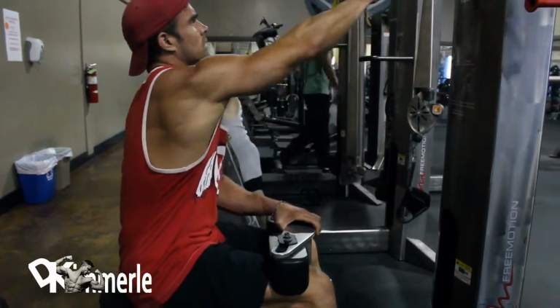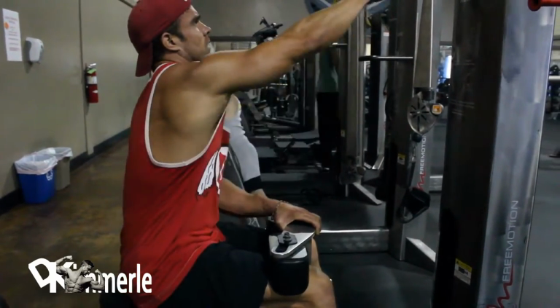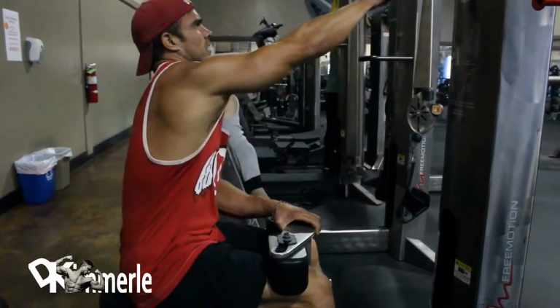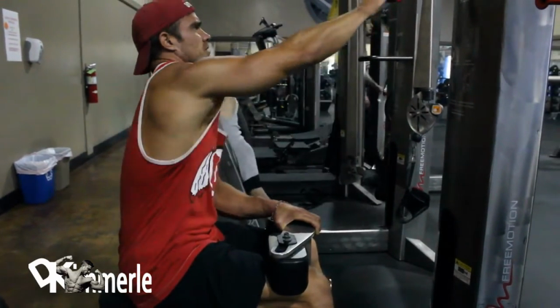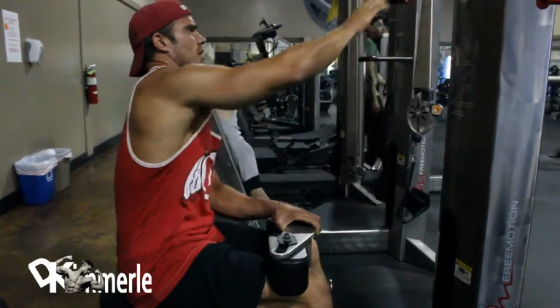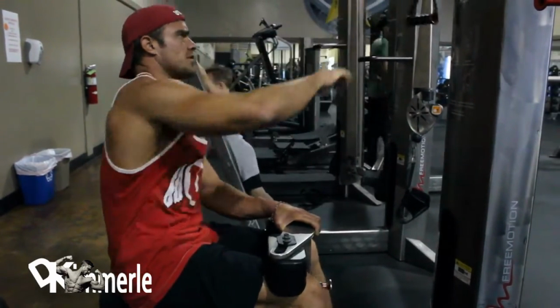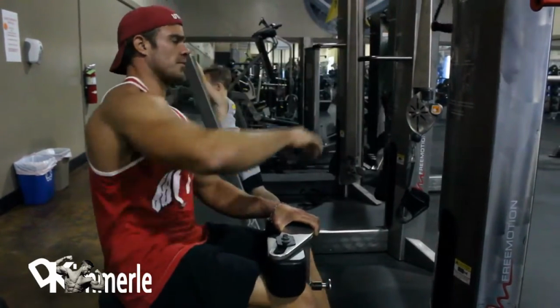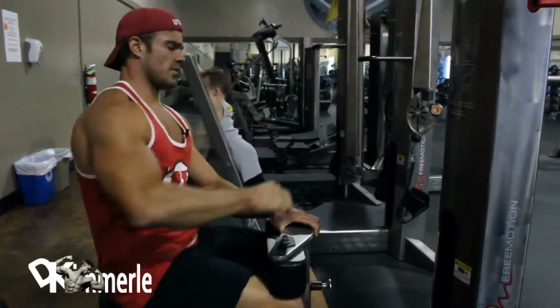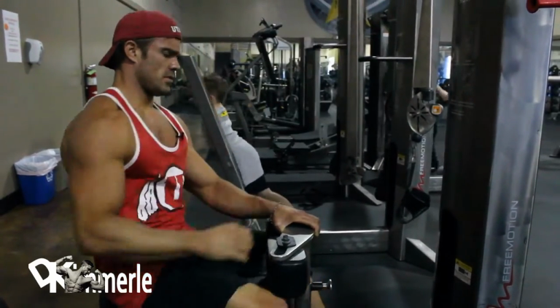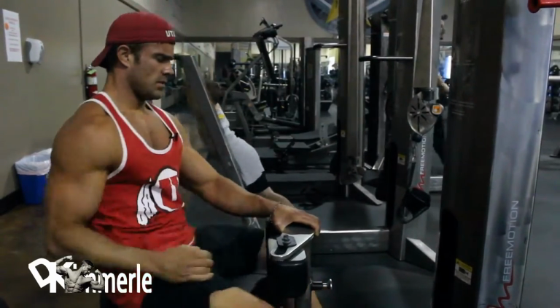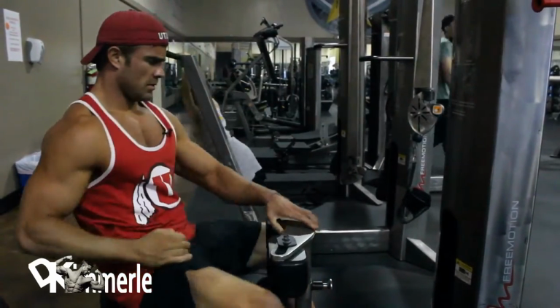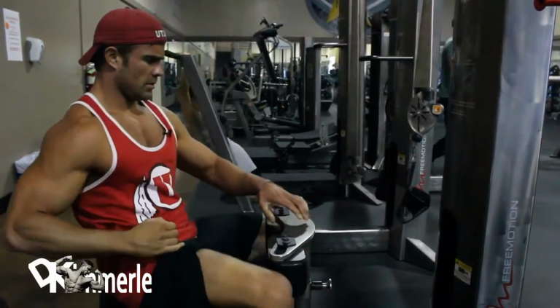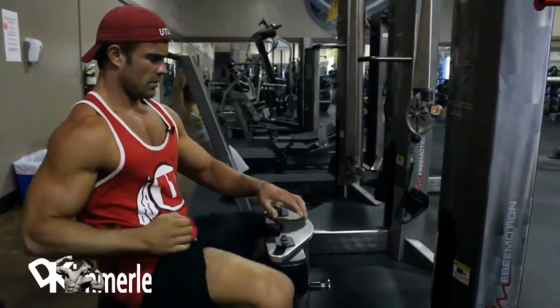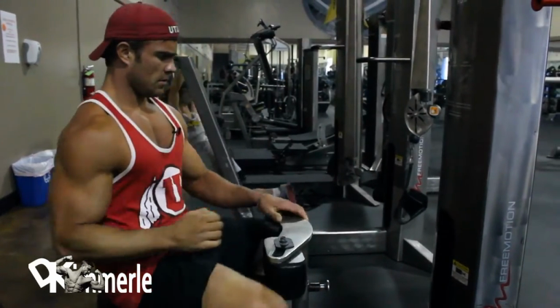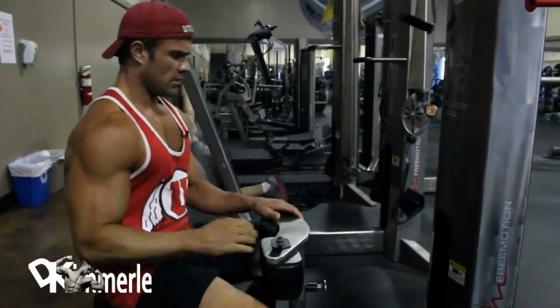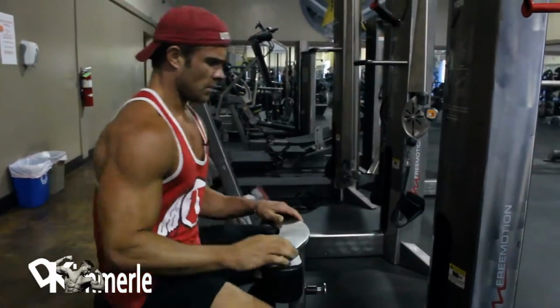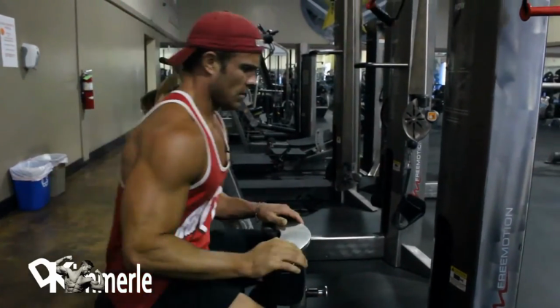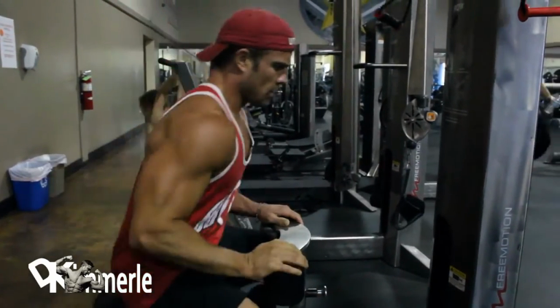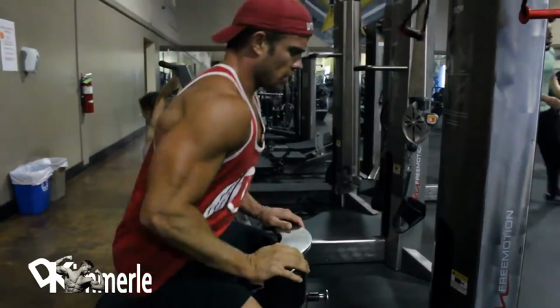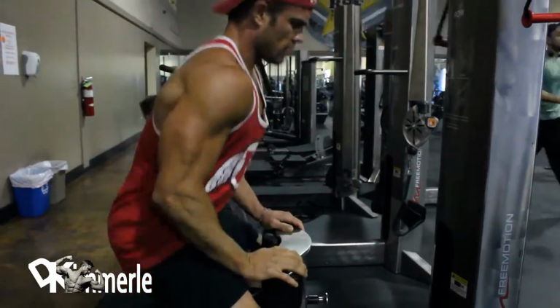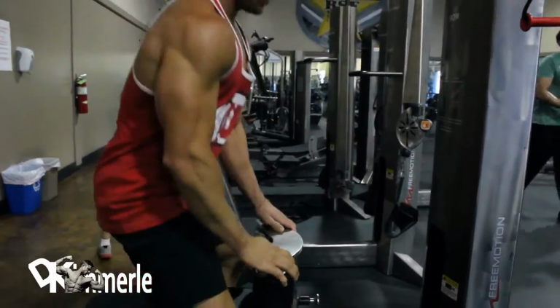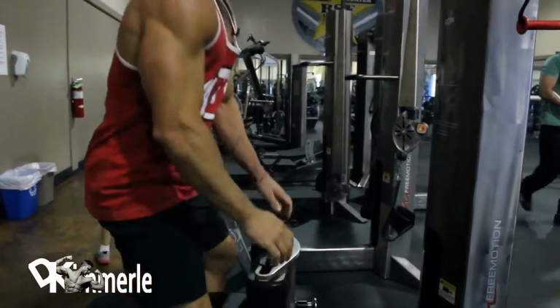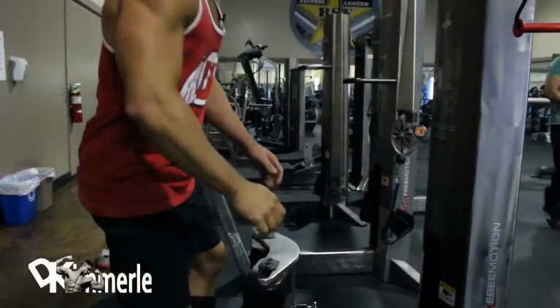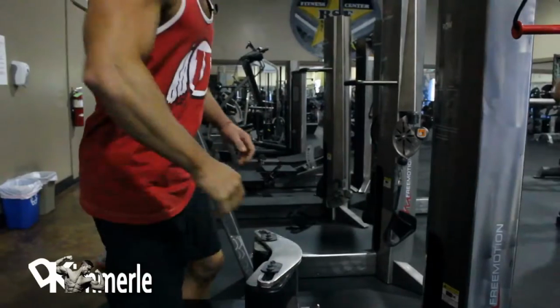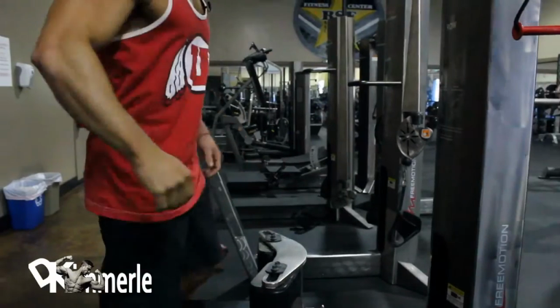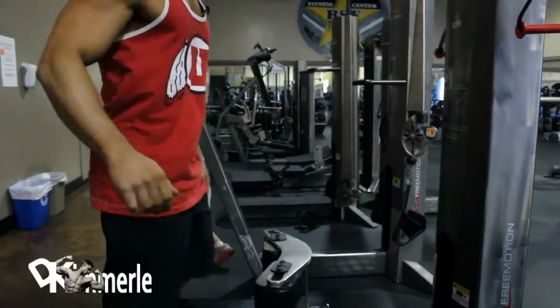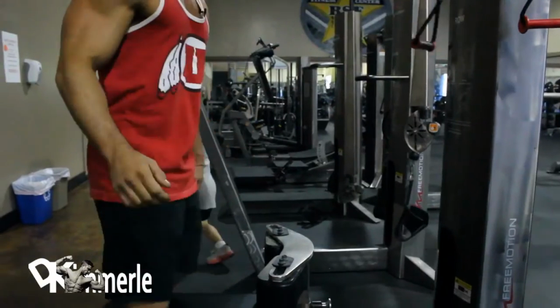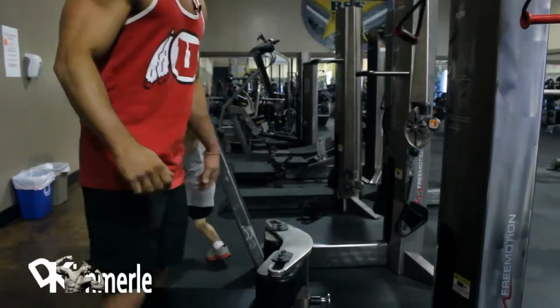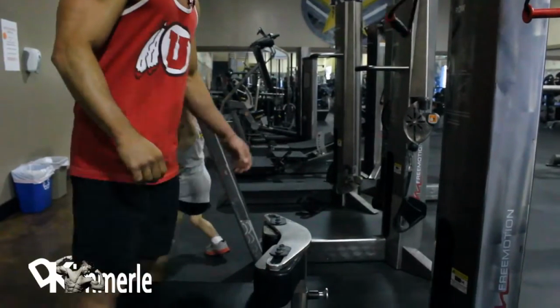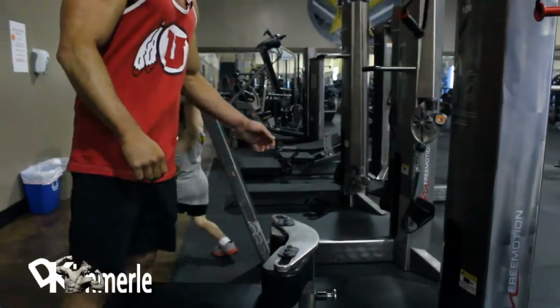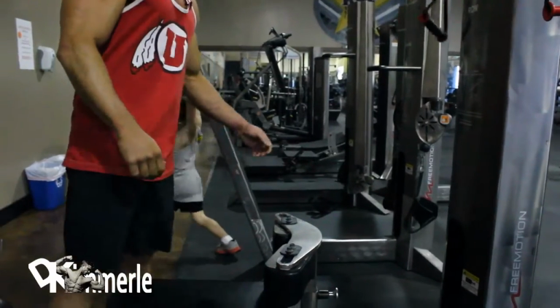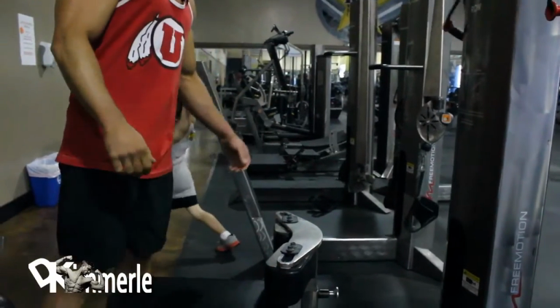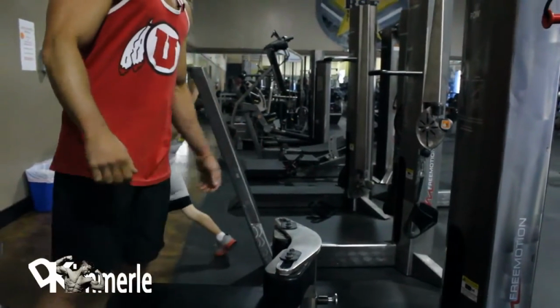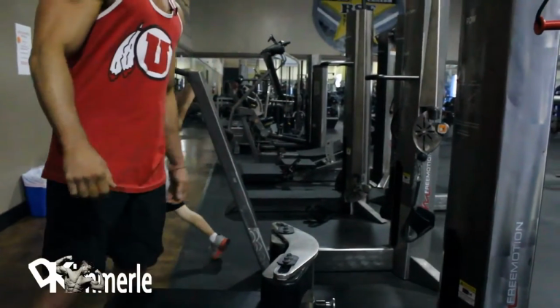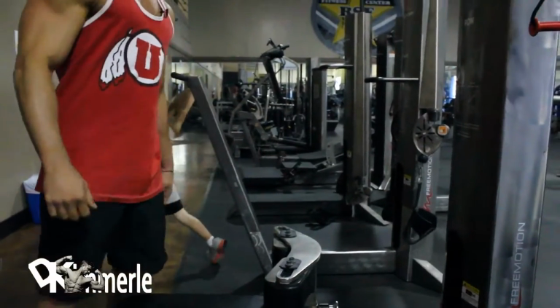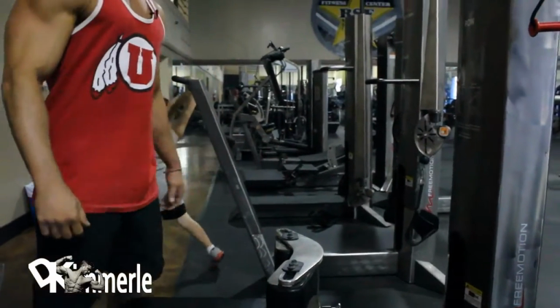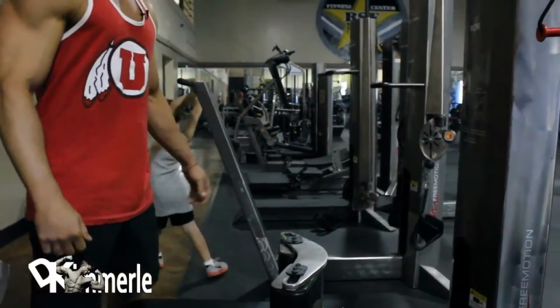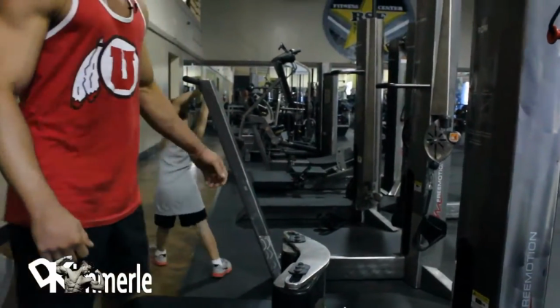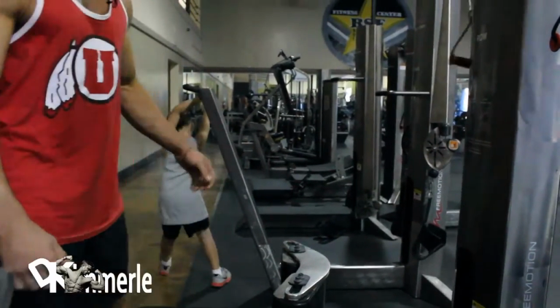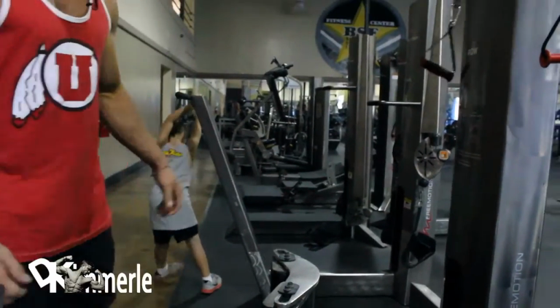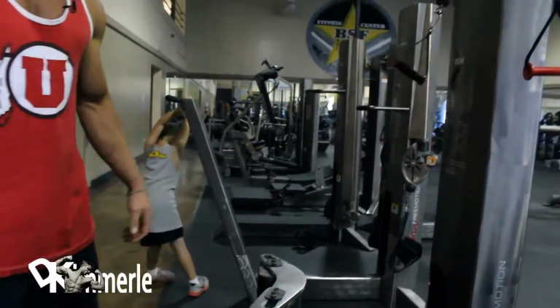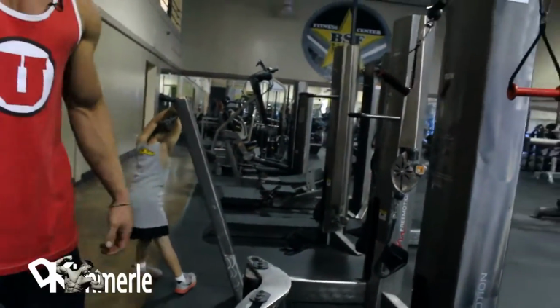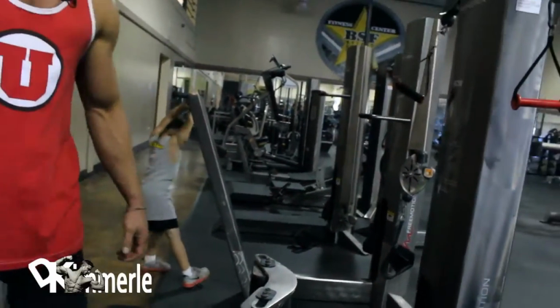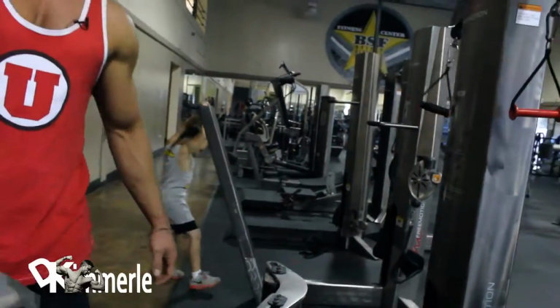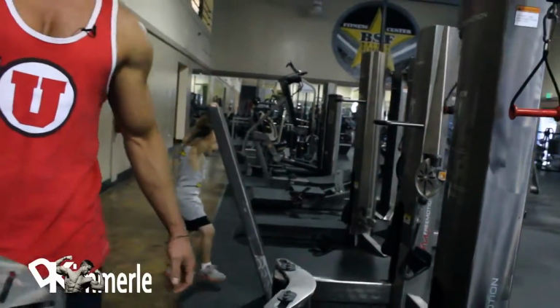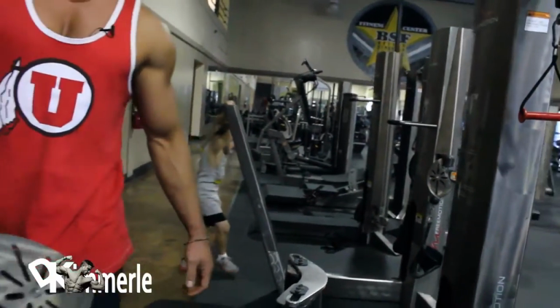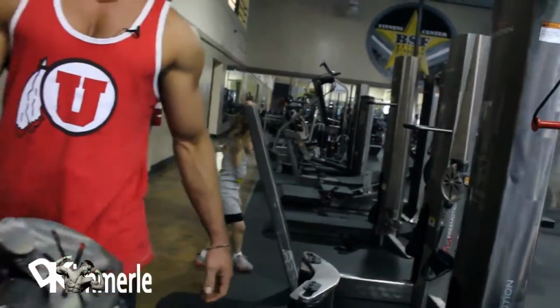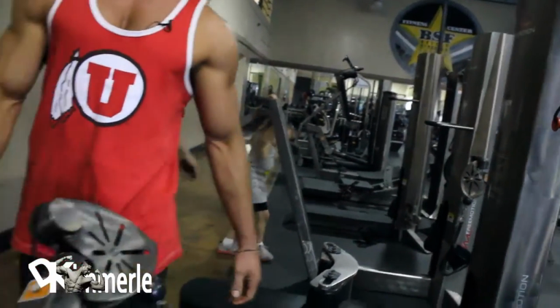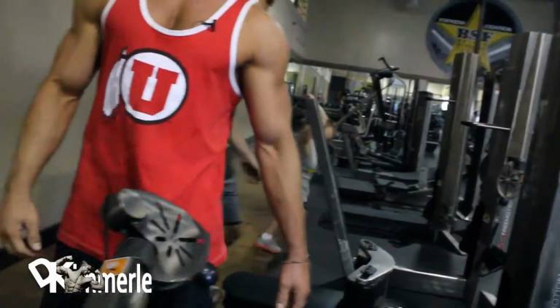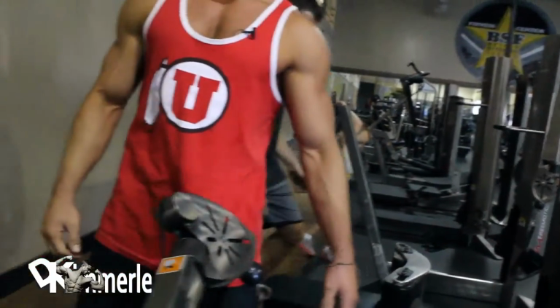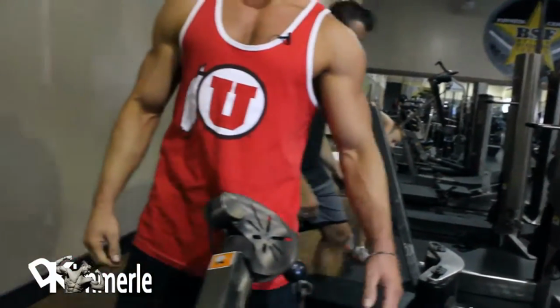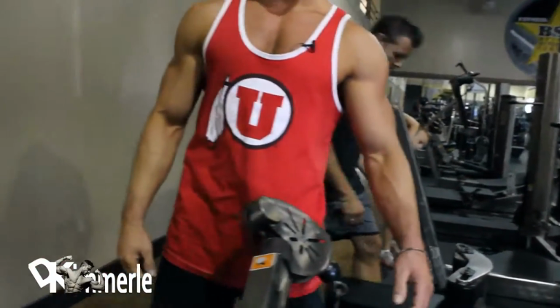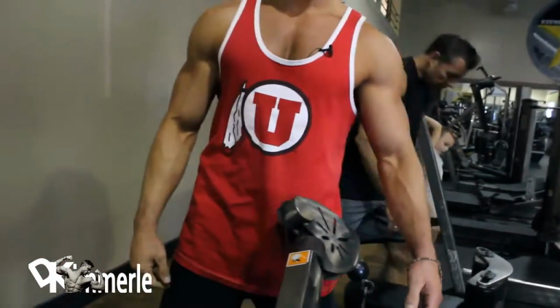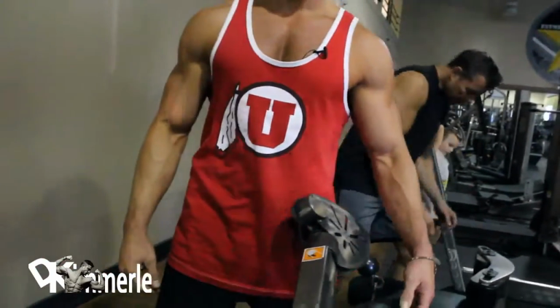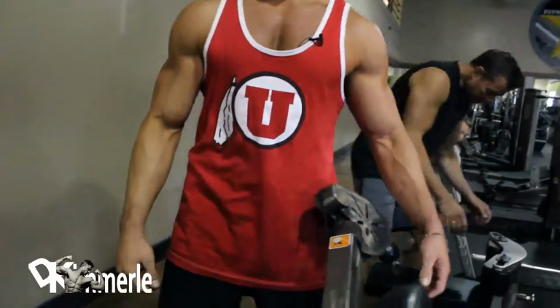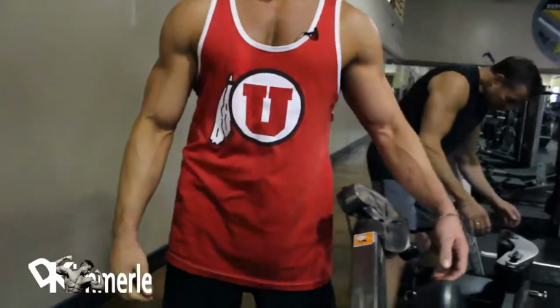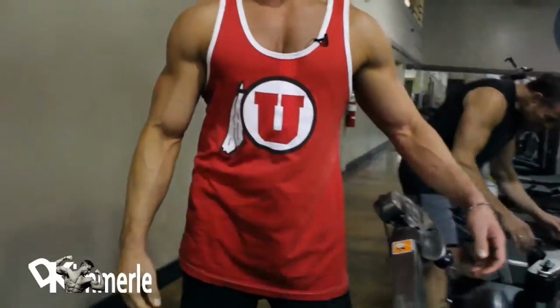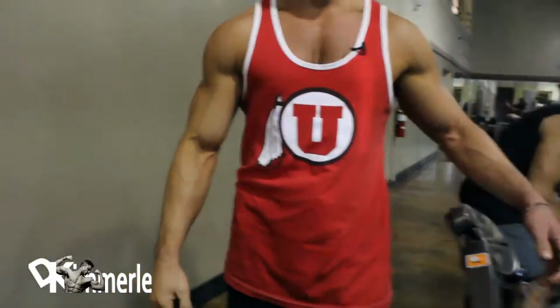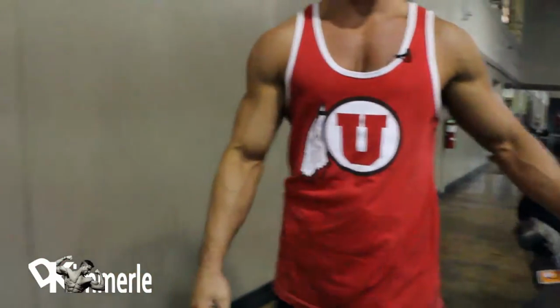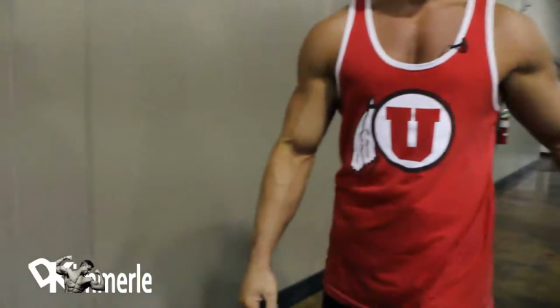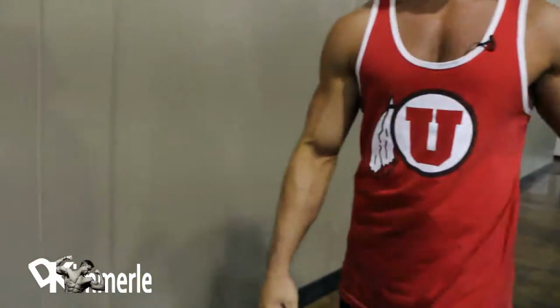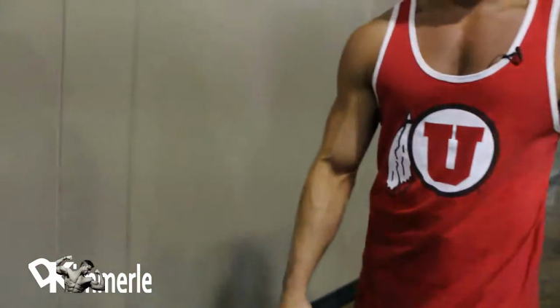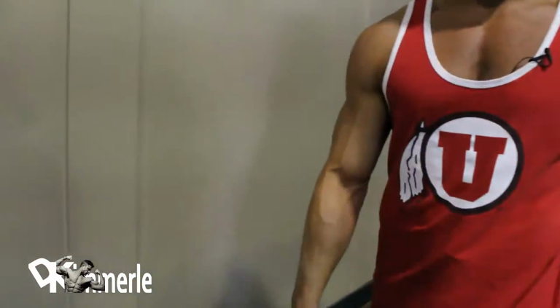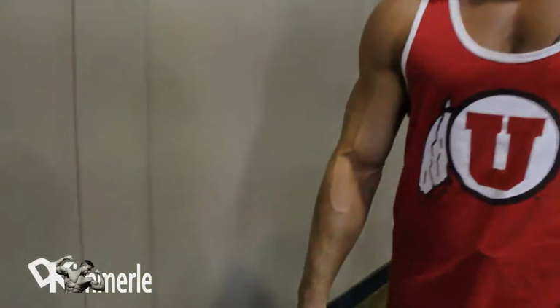That's awesome. Get out of my chair — I love that from a training partner.